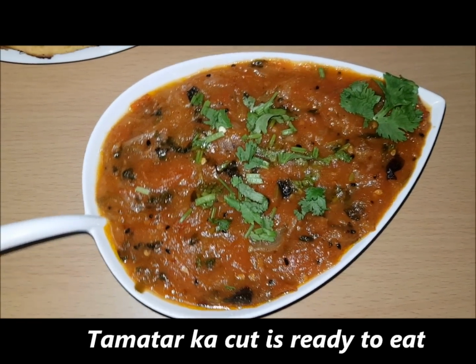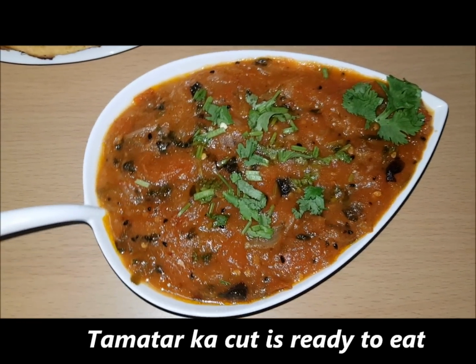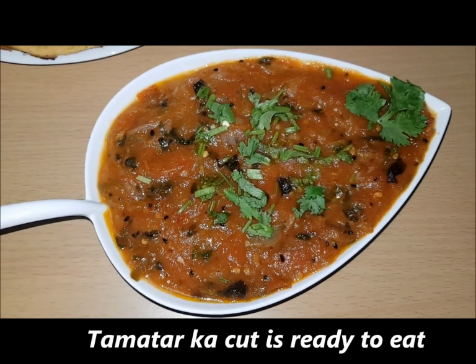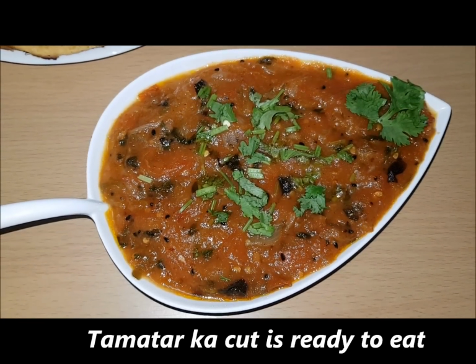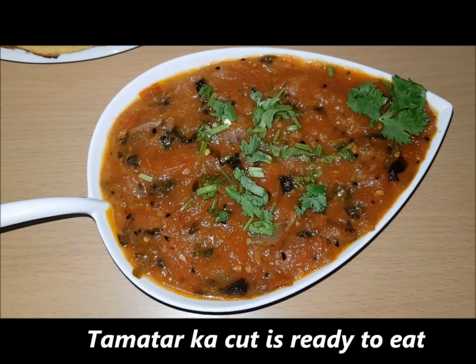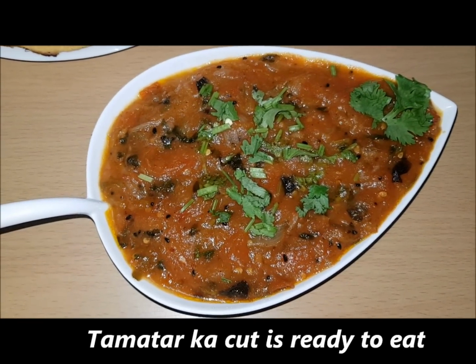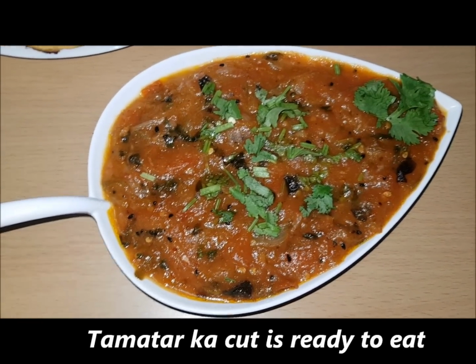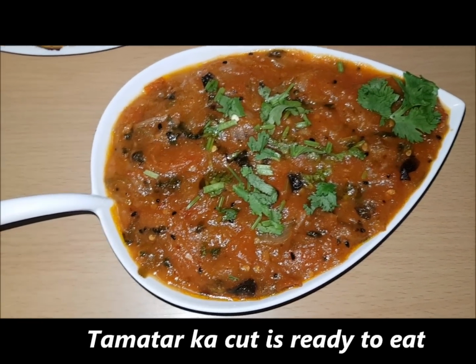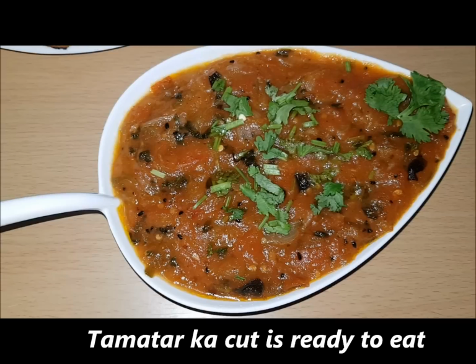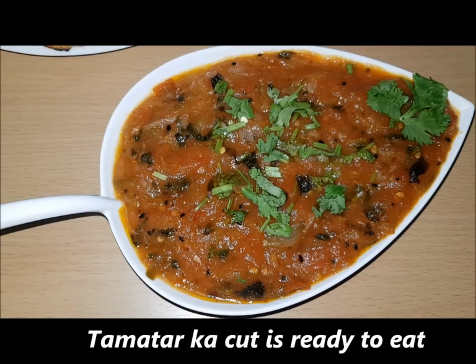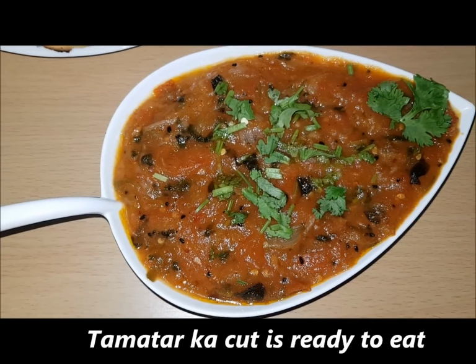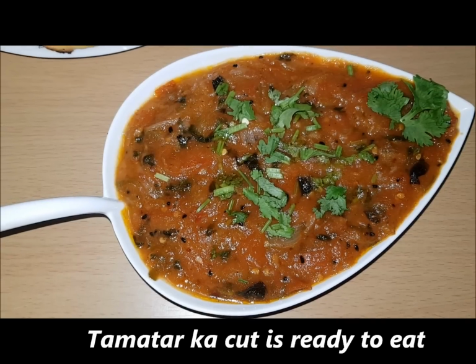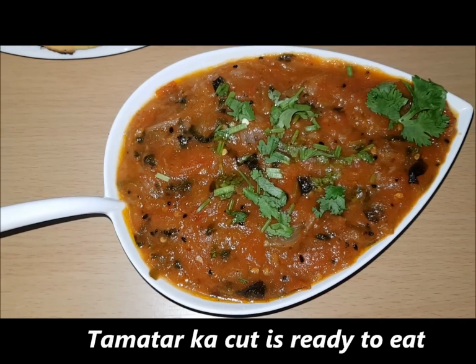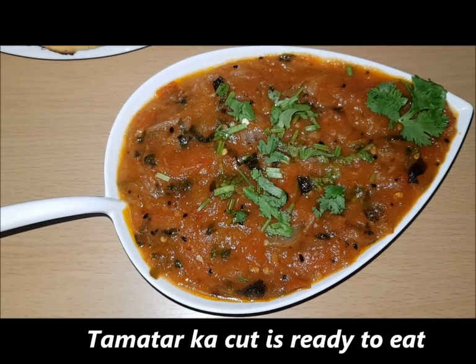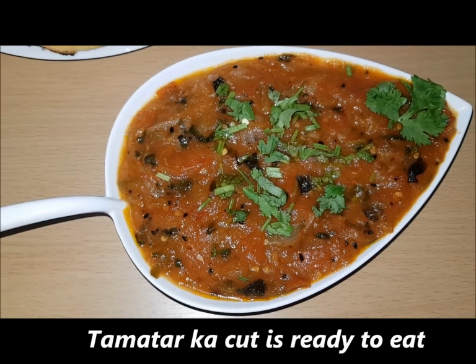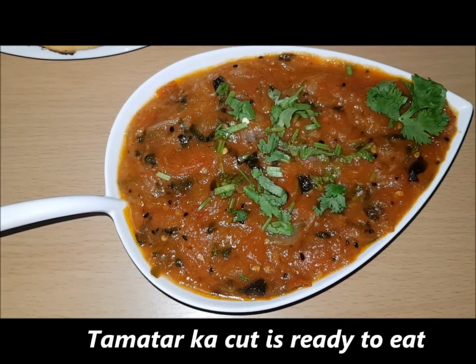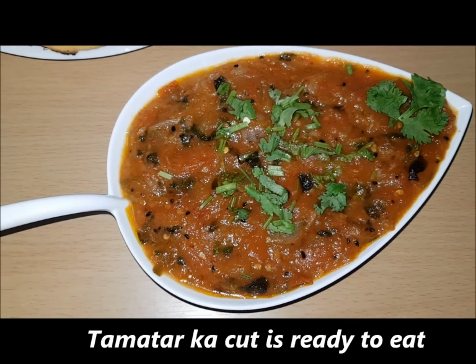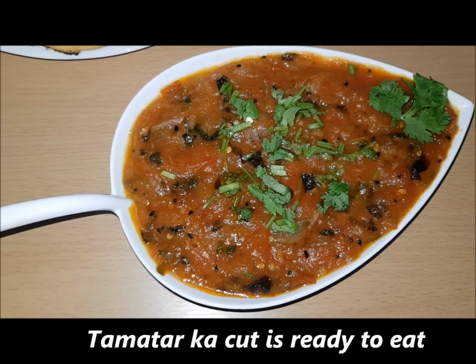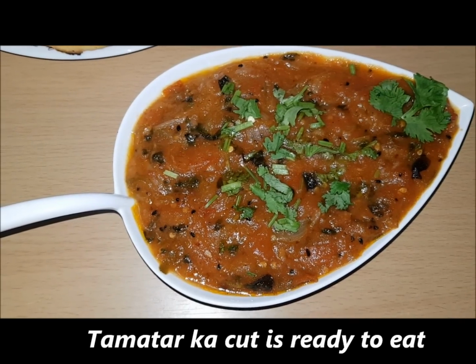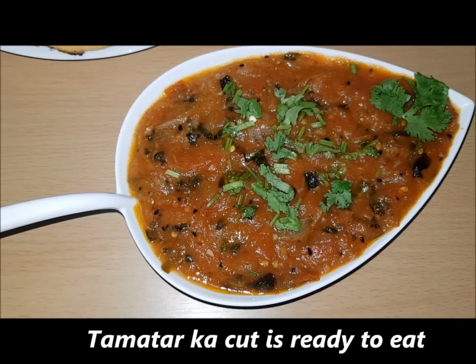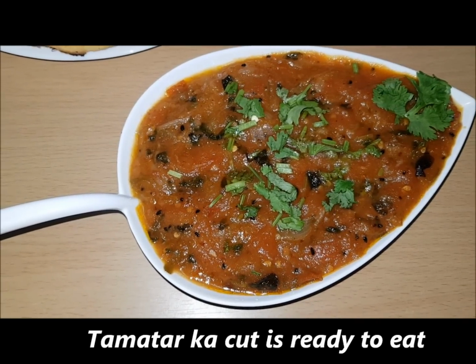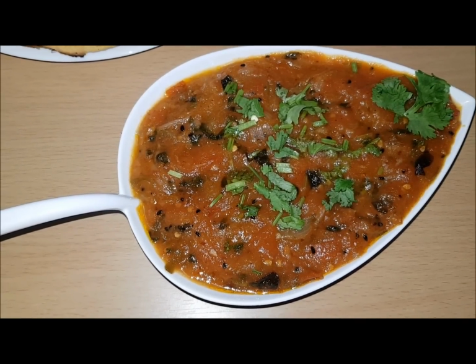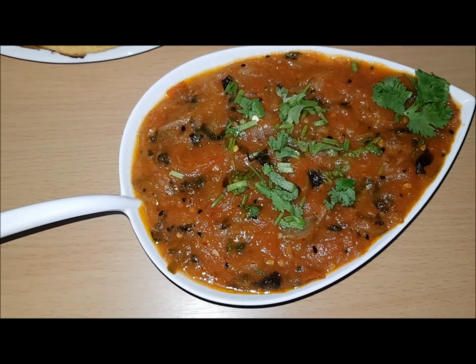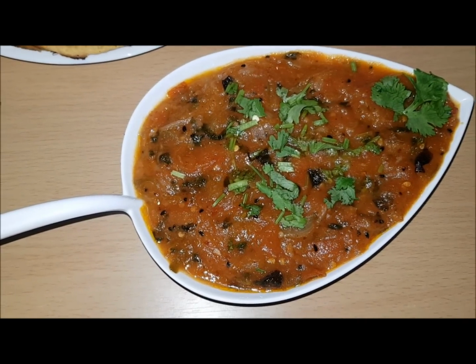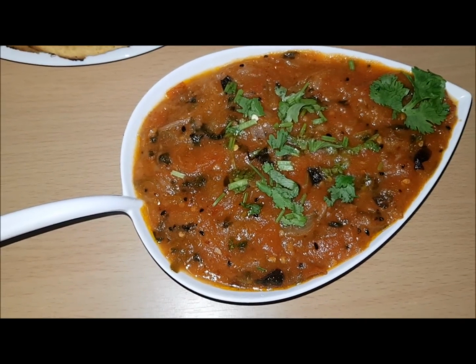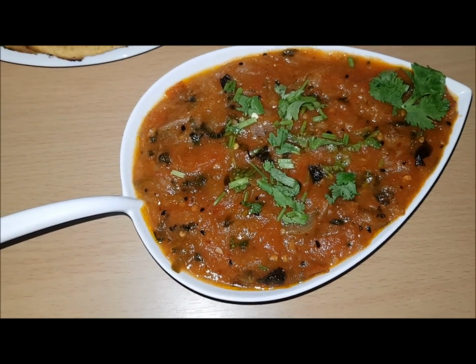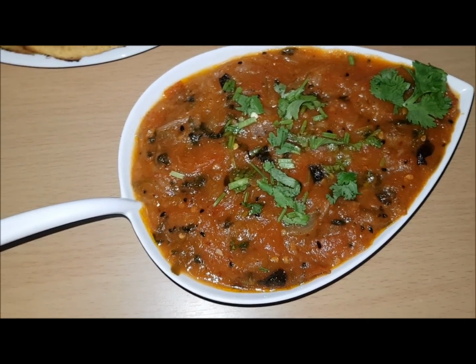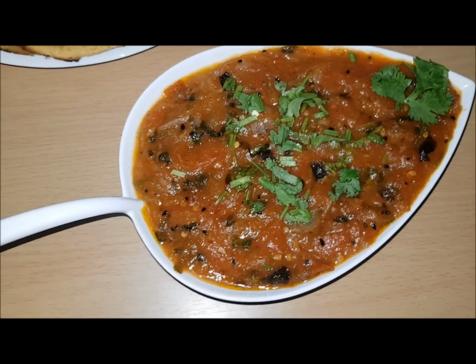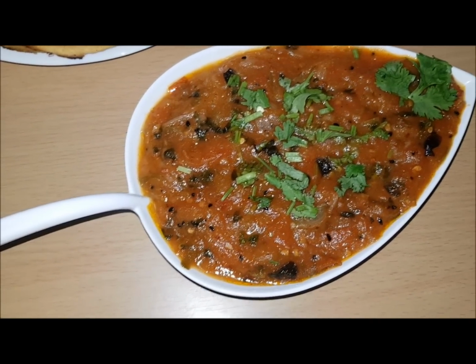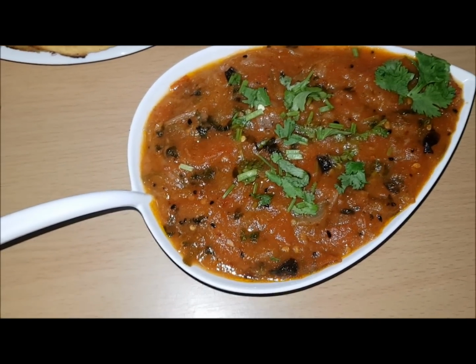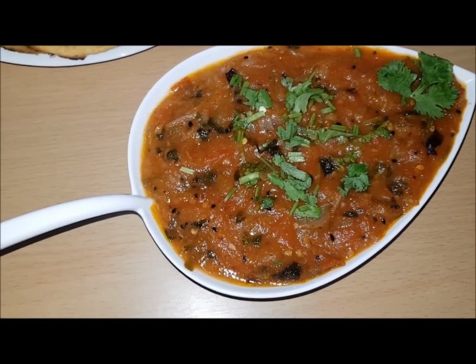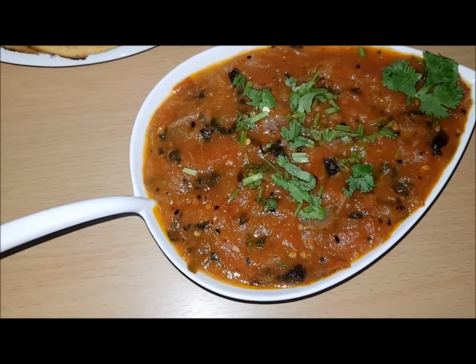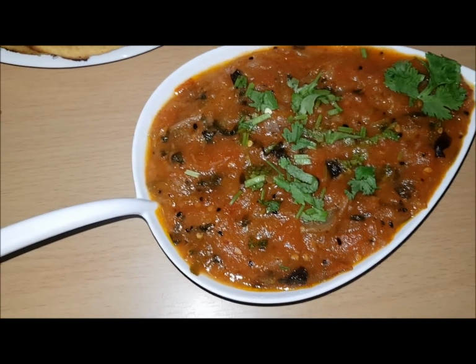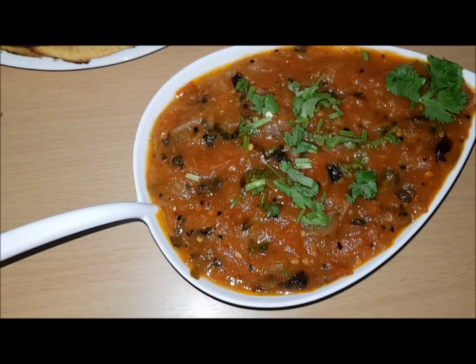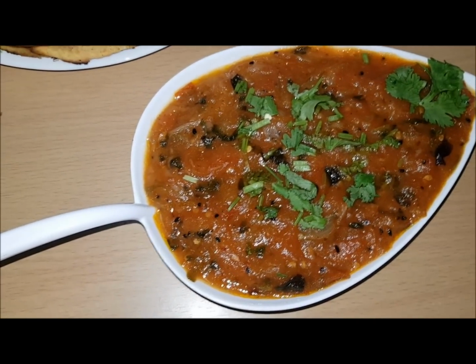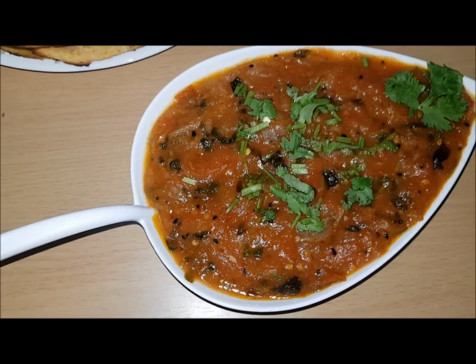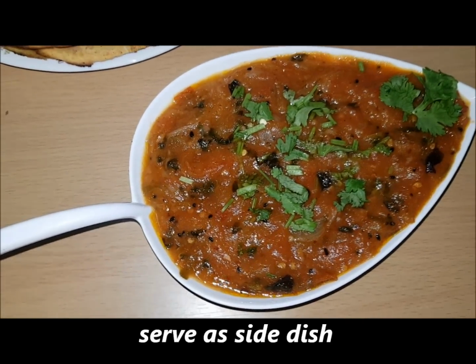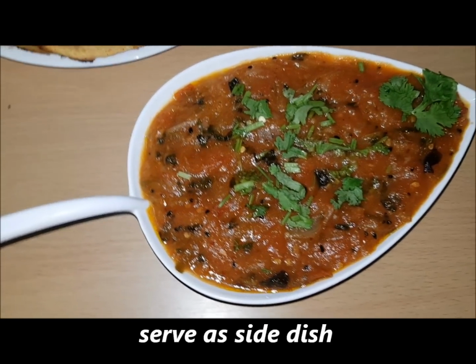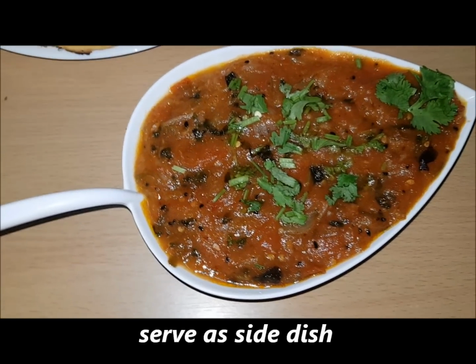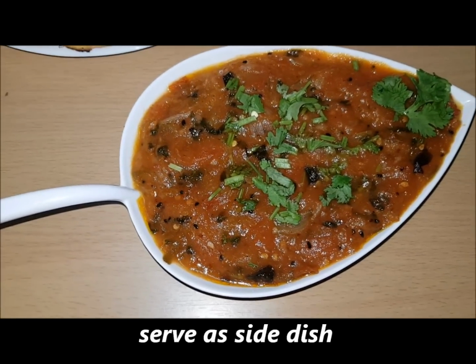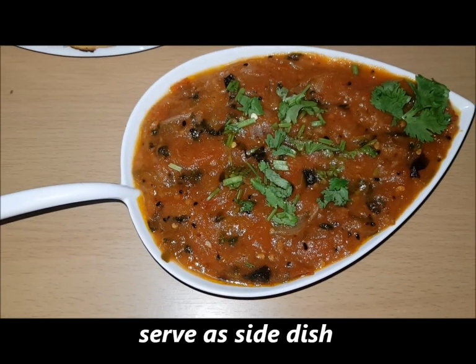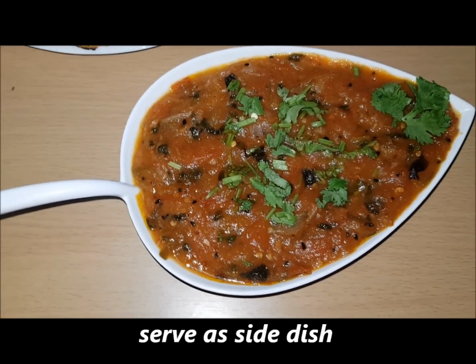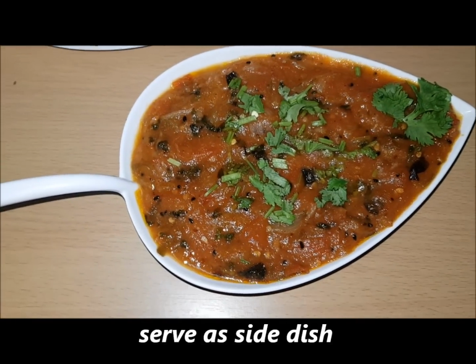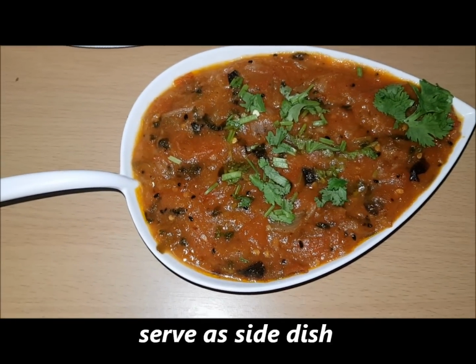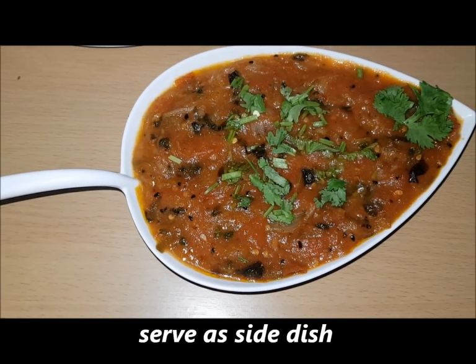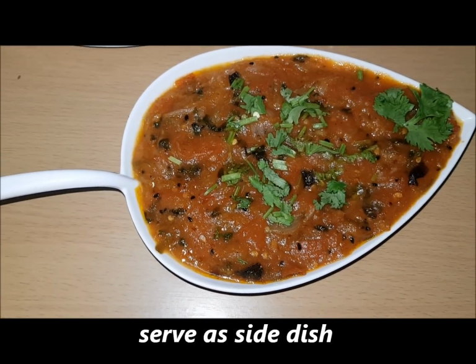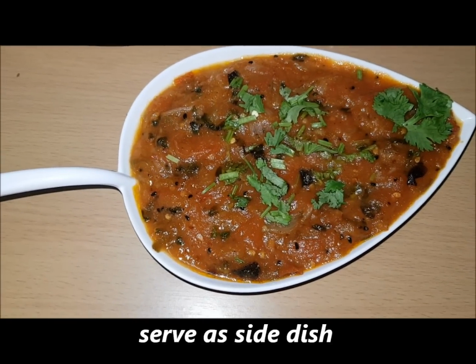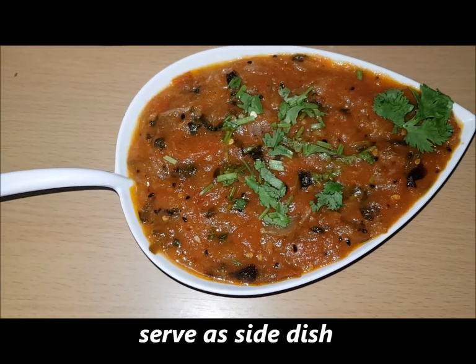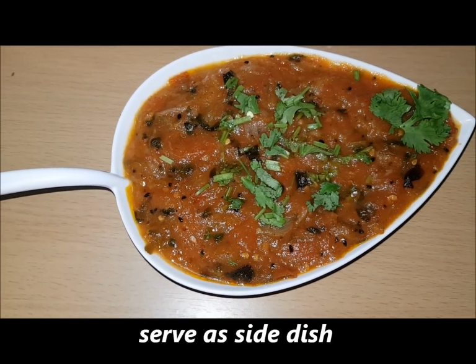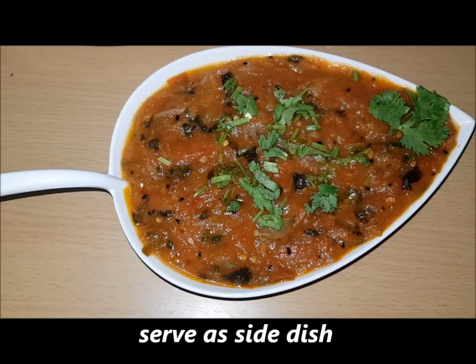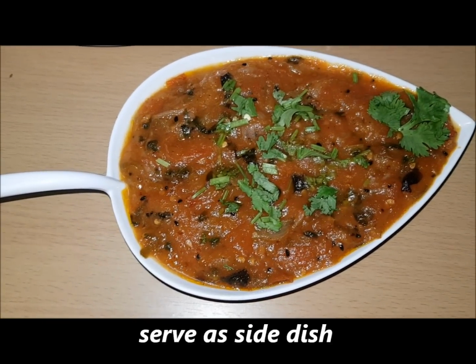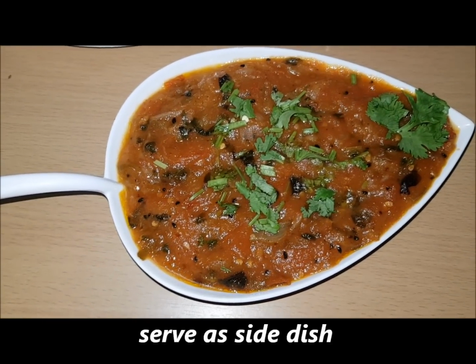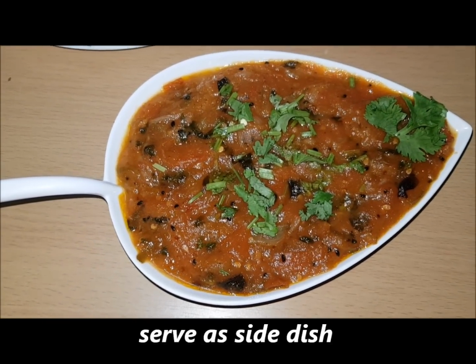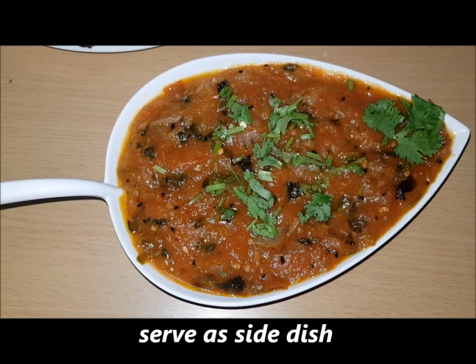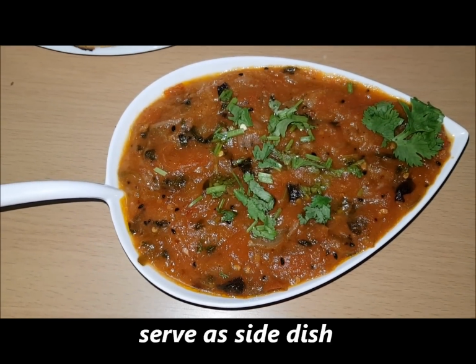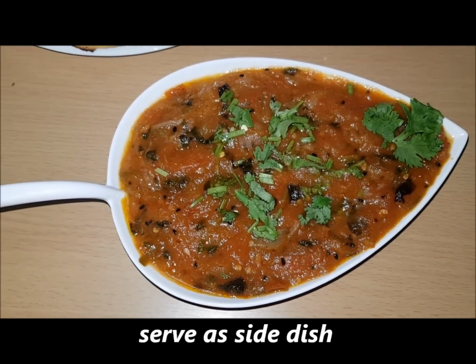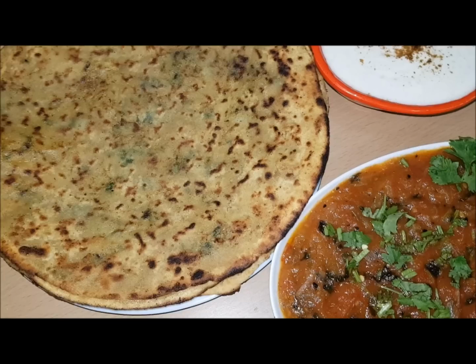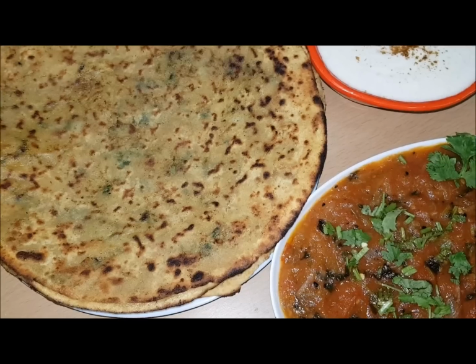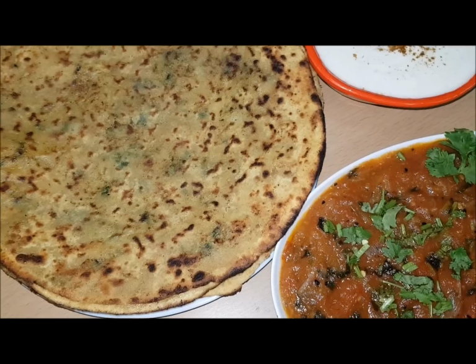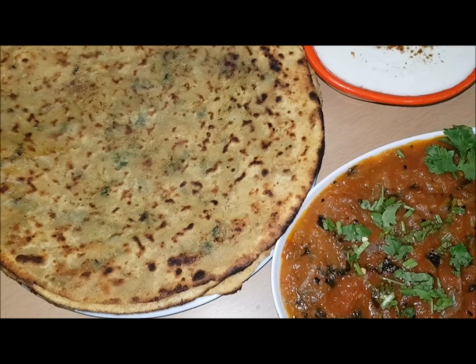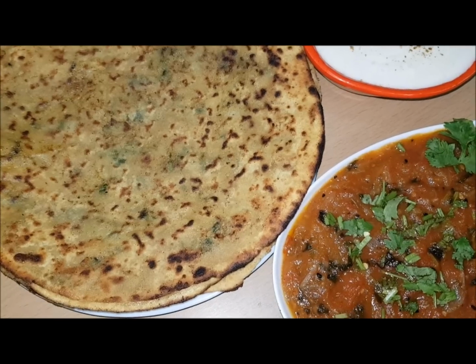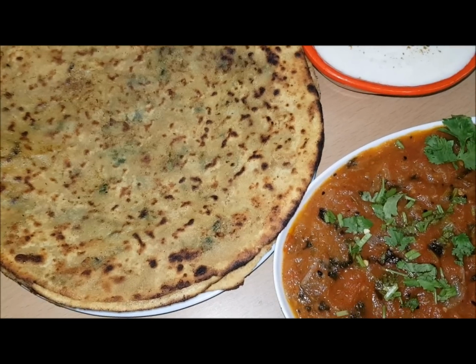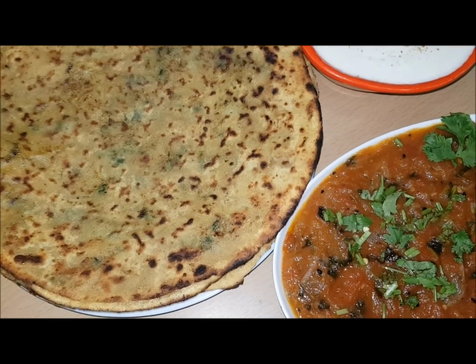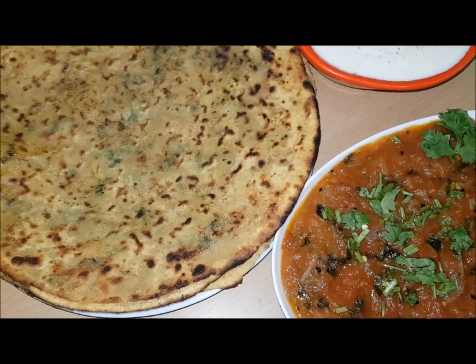You can serve this chutney with chicken, mutton, or some other vegetables. You will definitely like it.